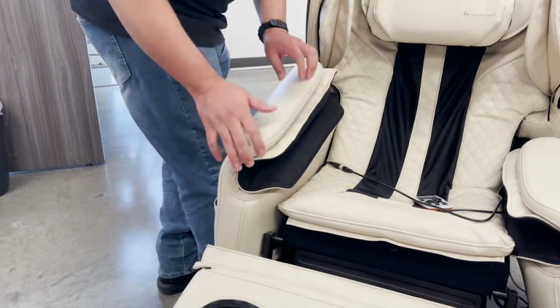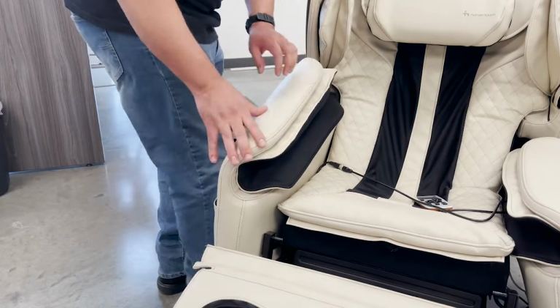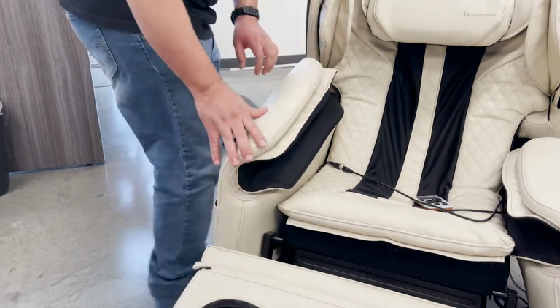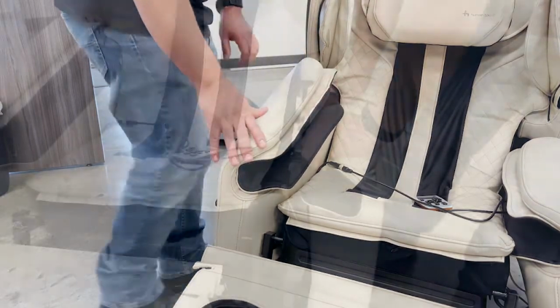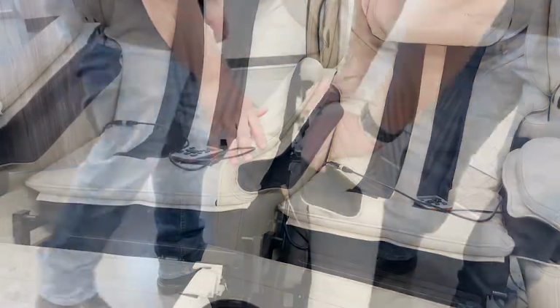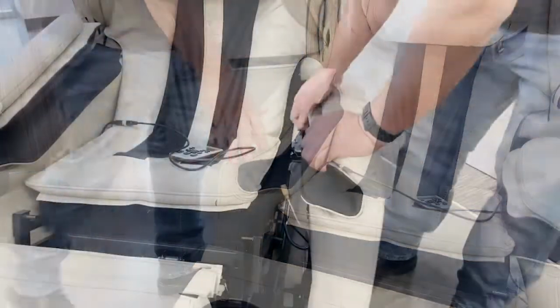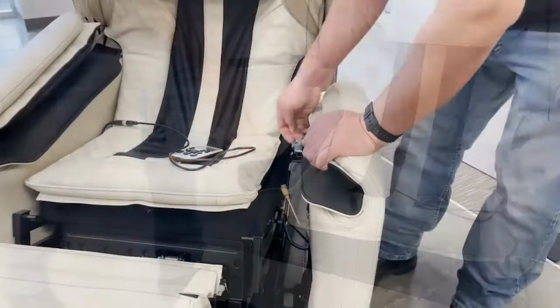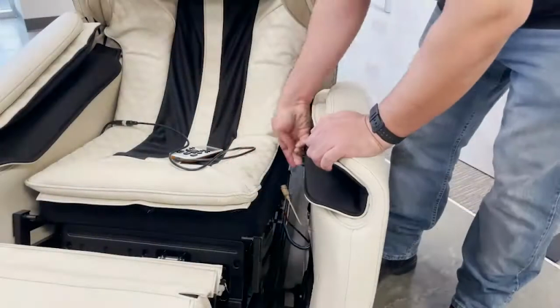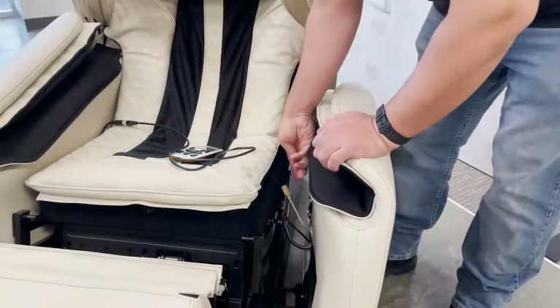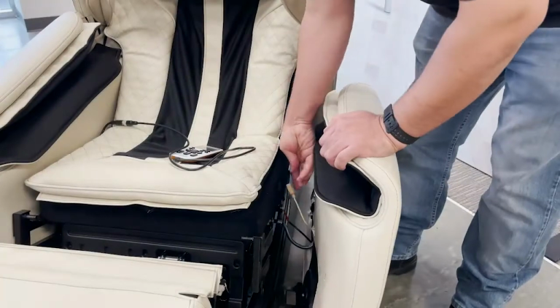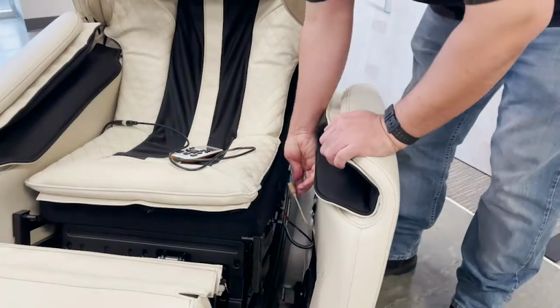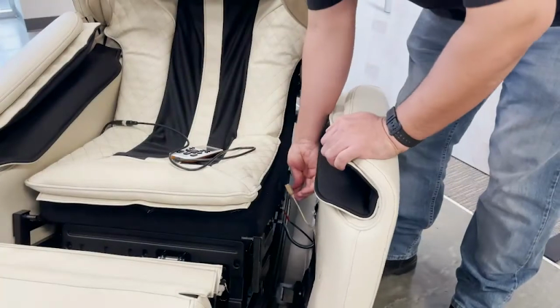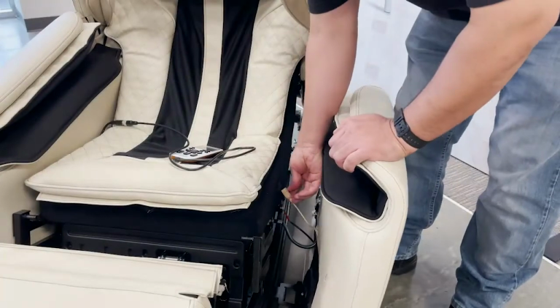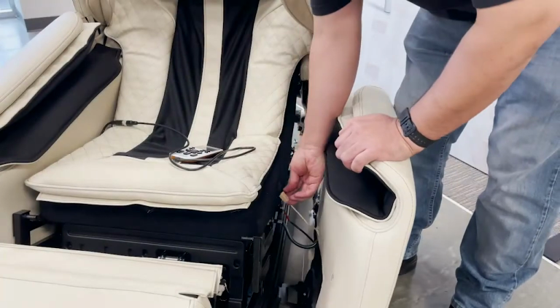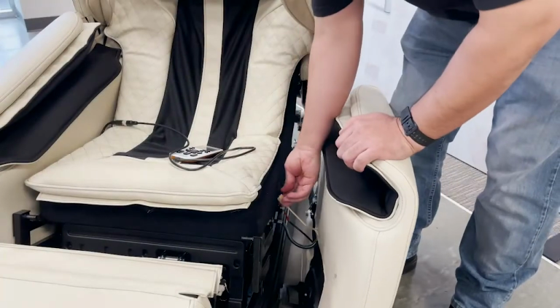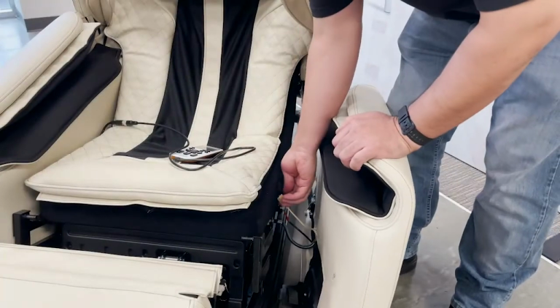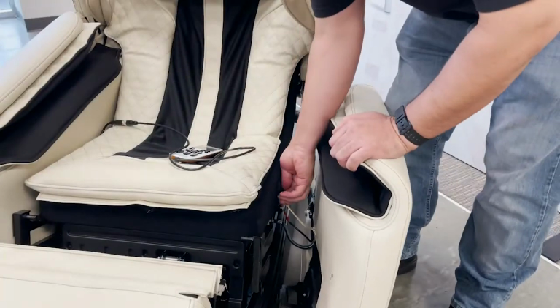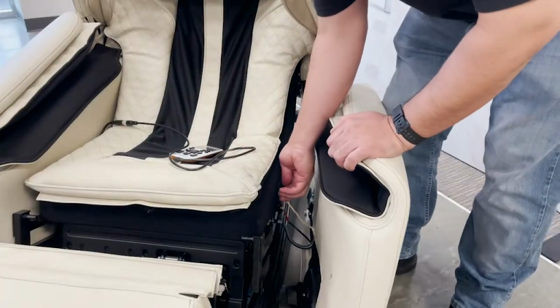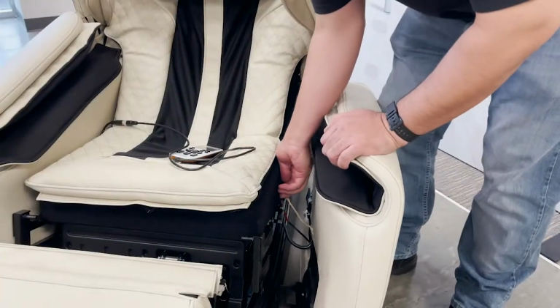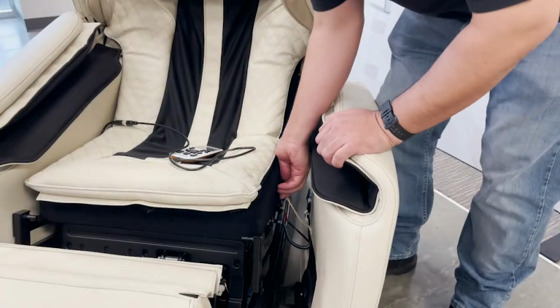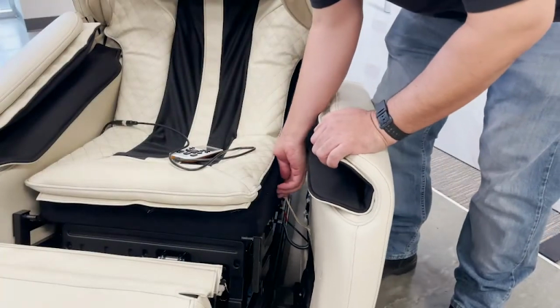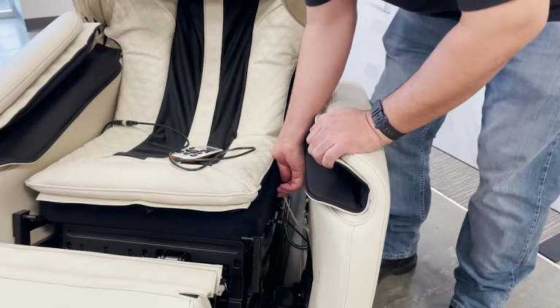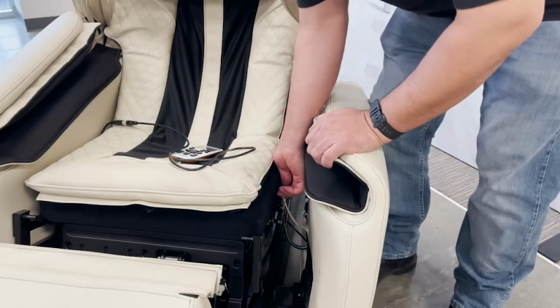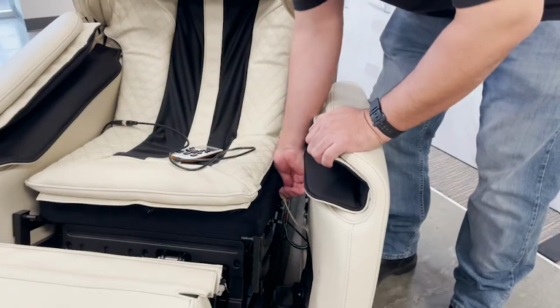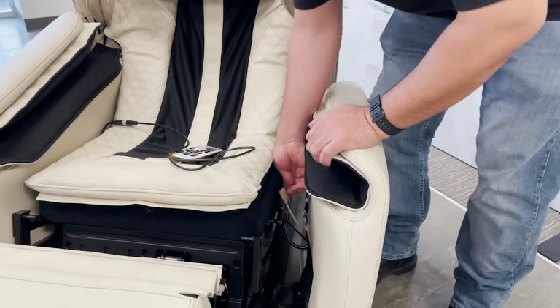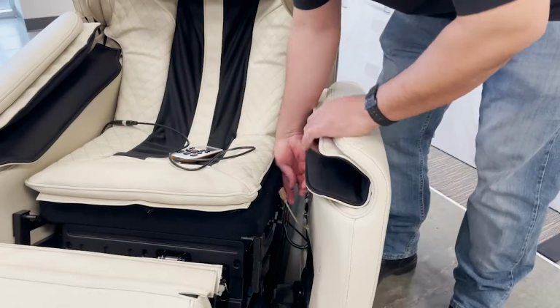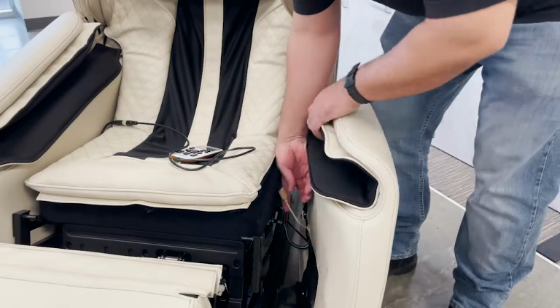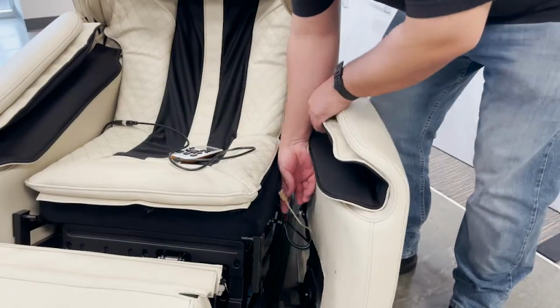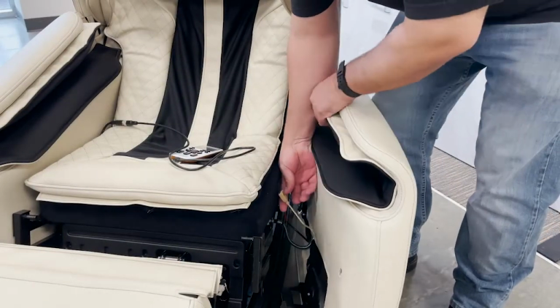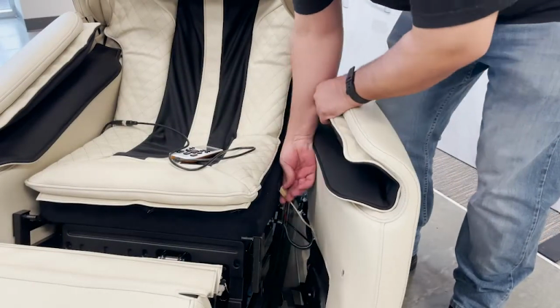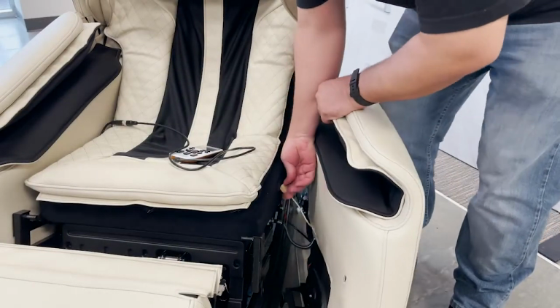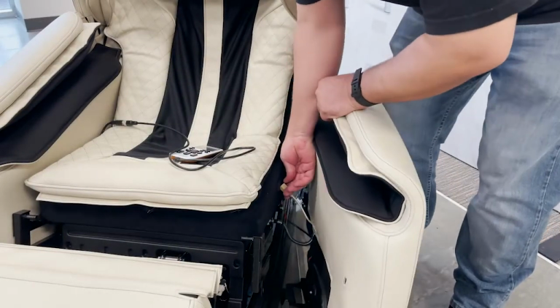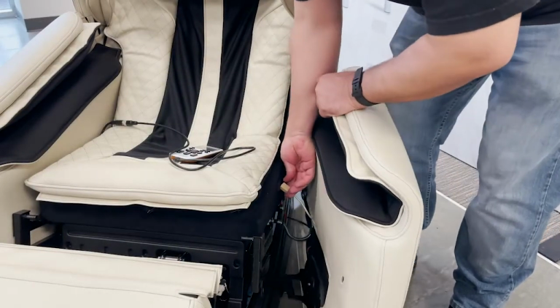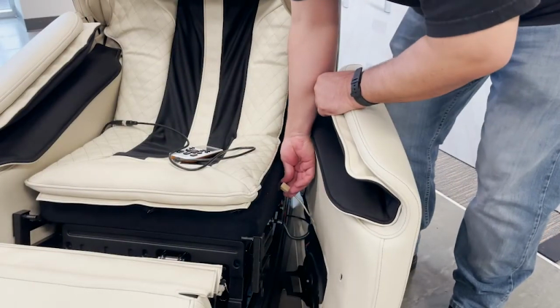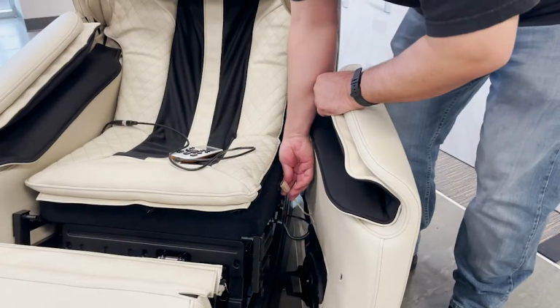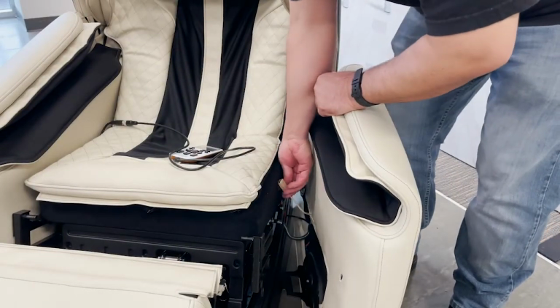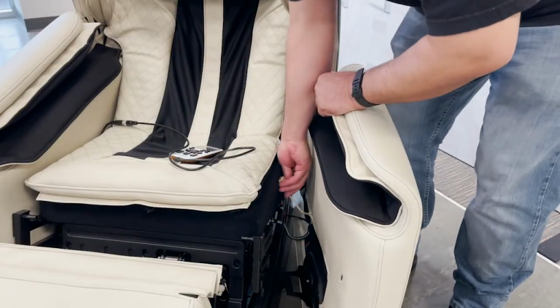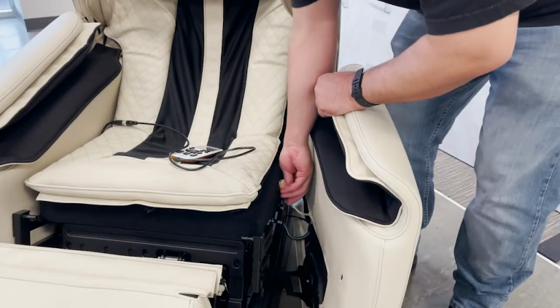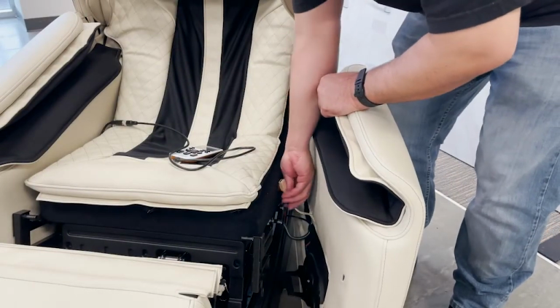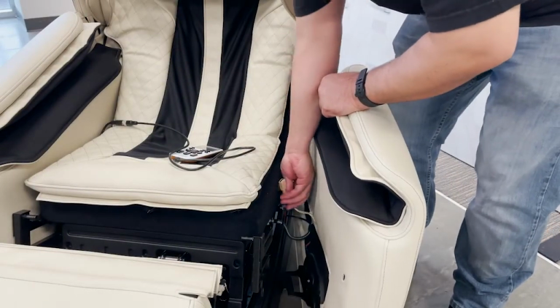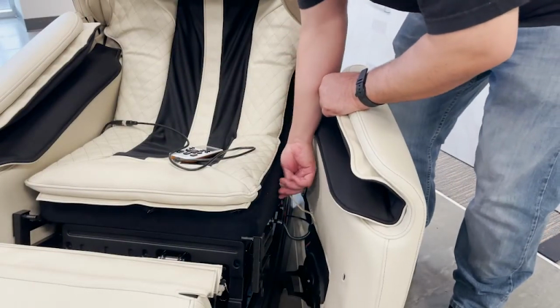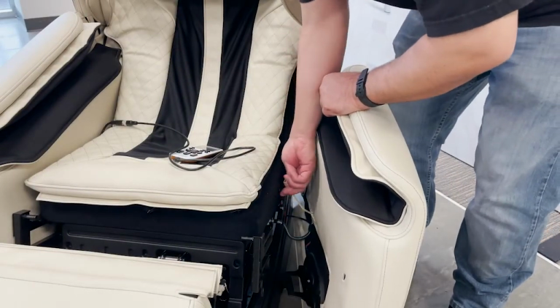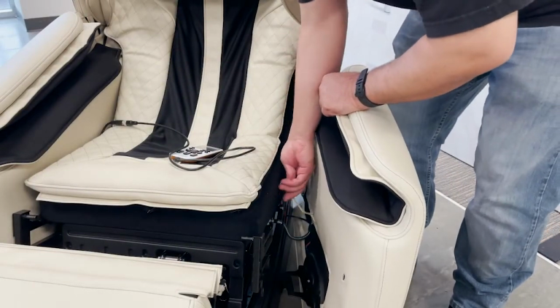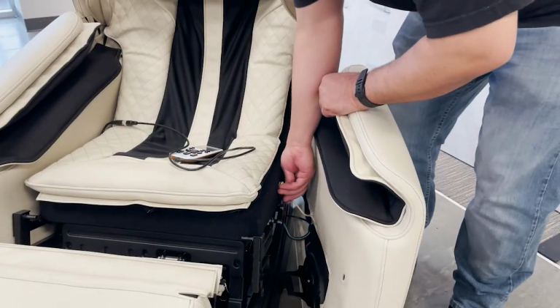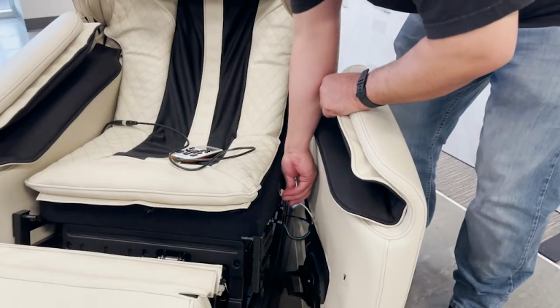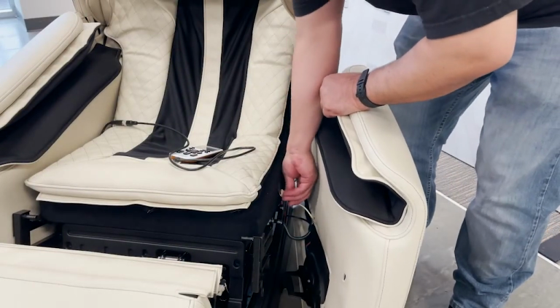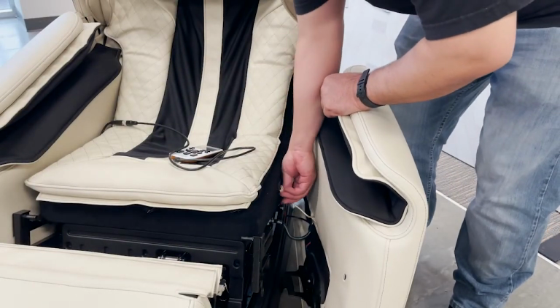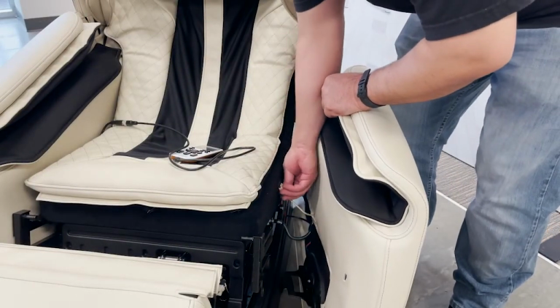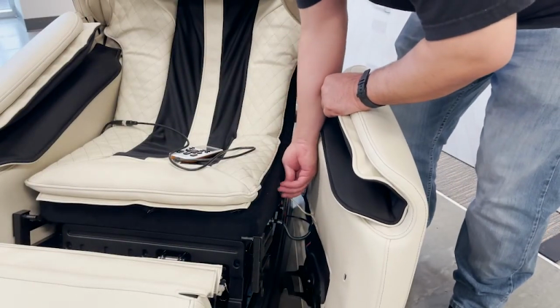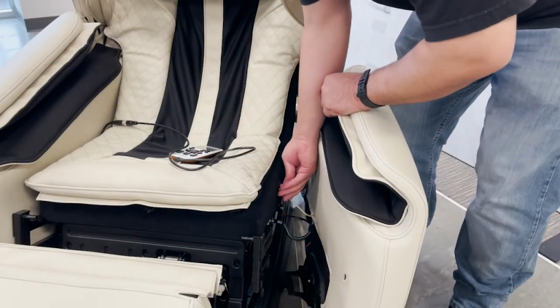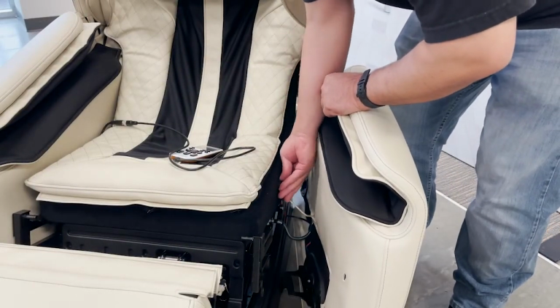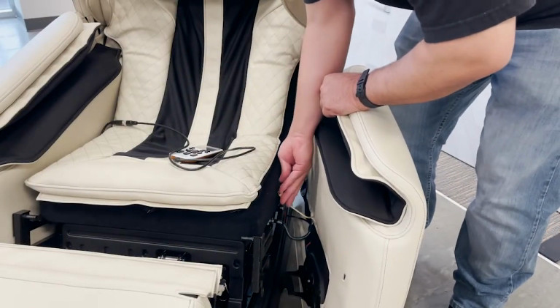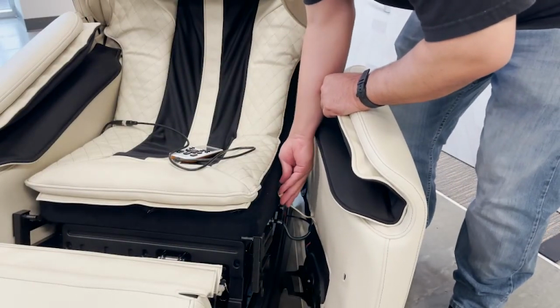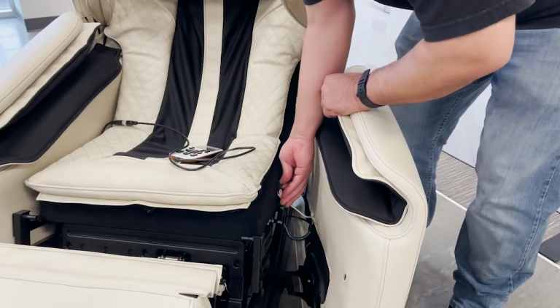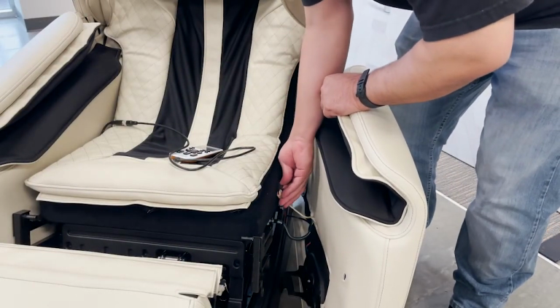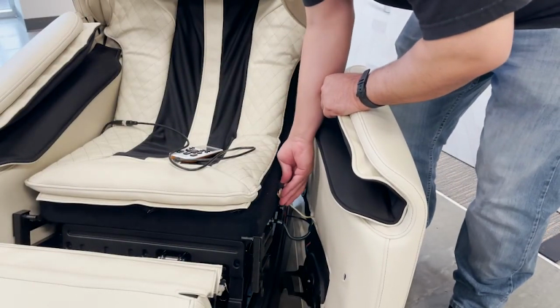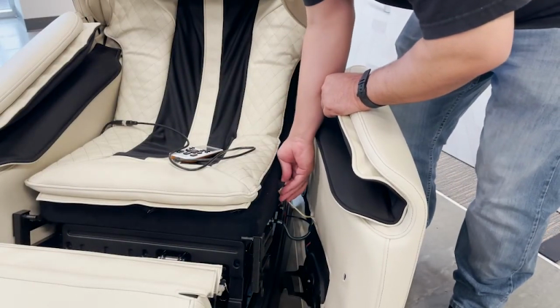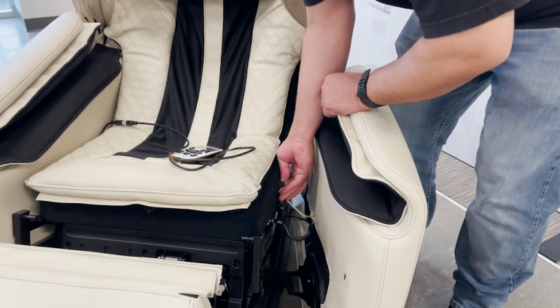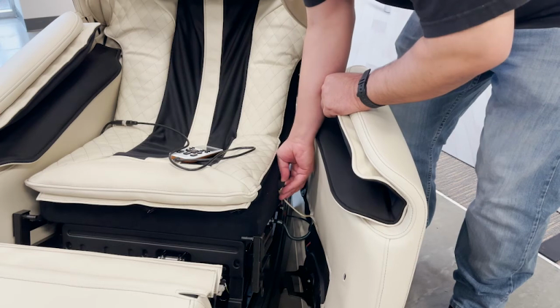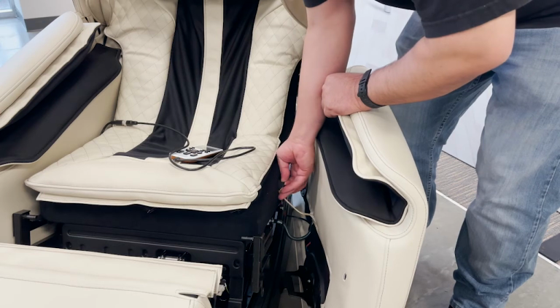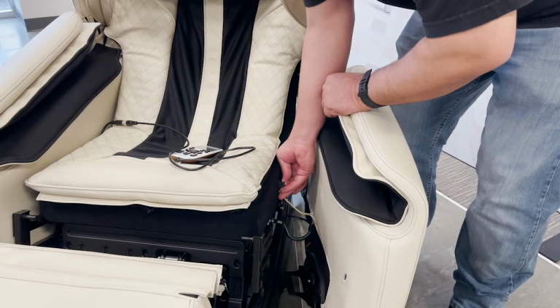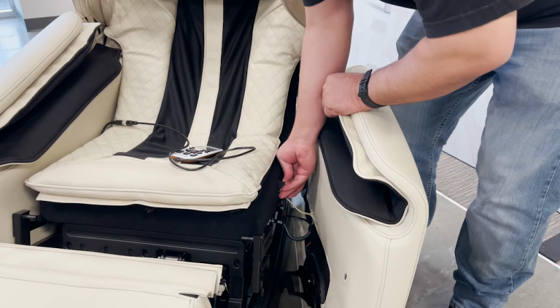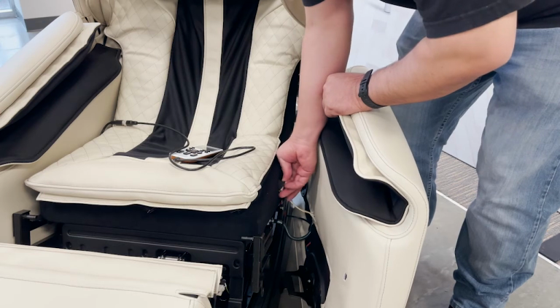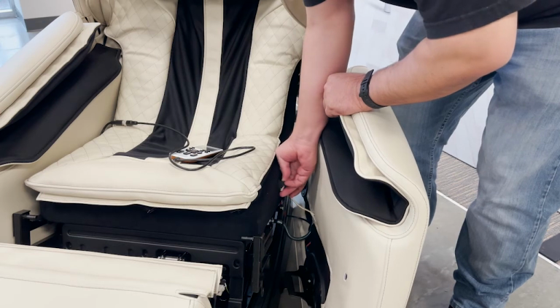When installing the left-hand side panel, insert the USB charging port through the cable guide before attaching the panel.